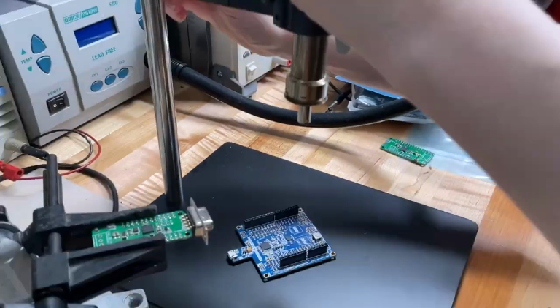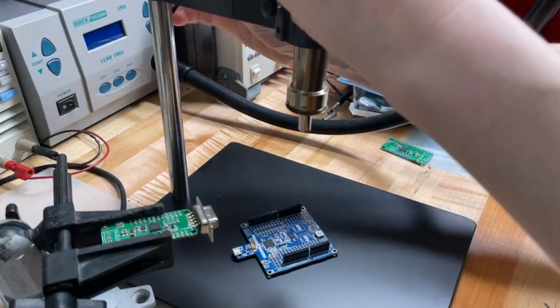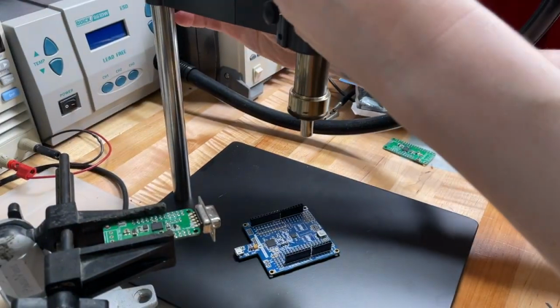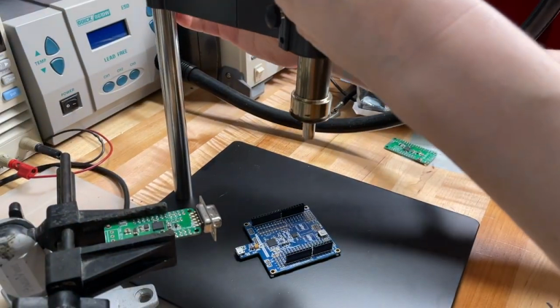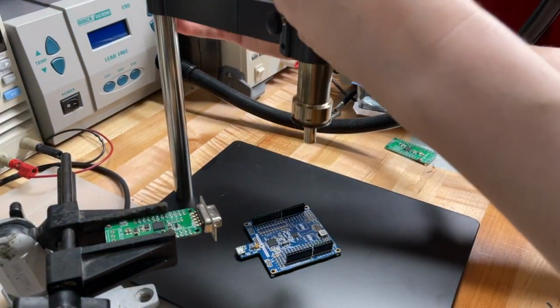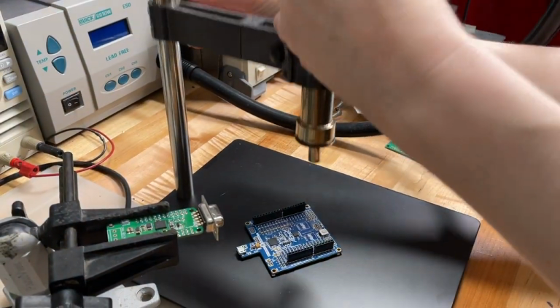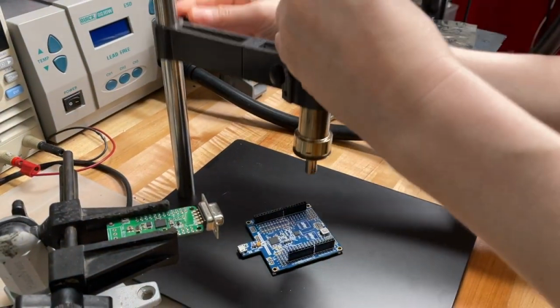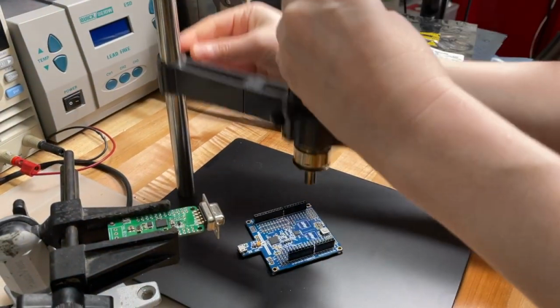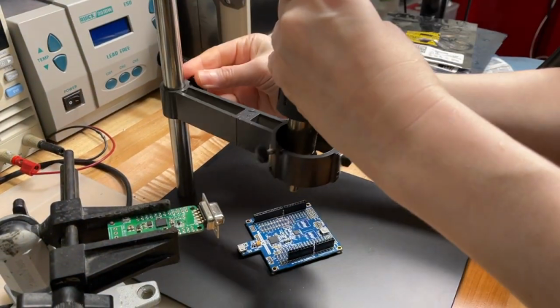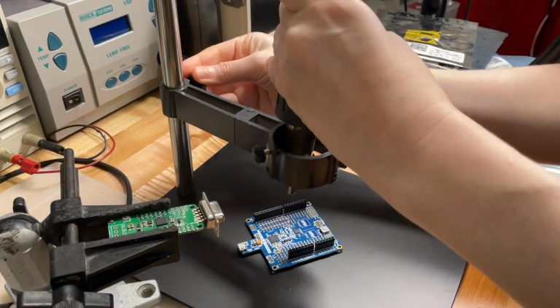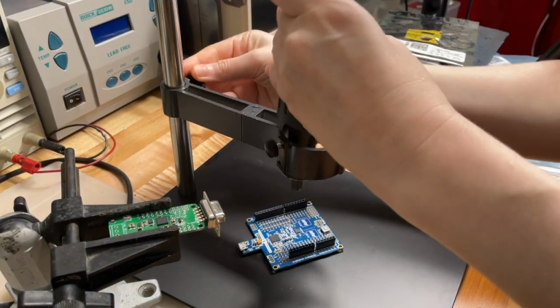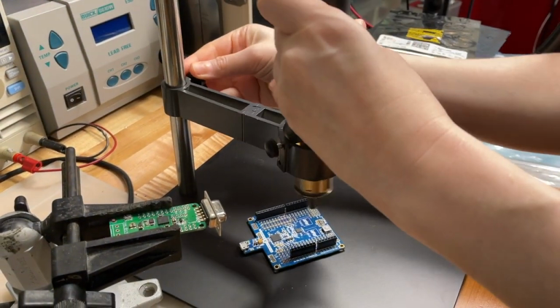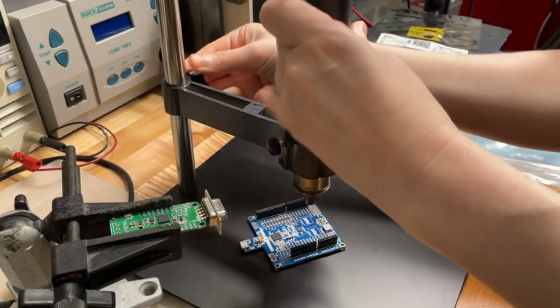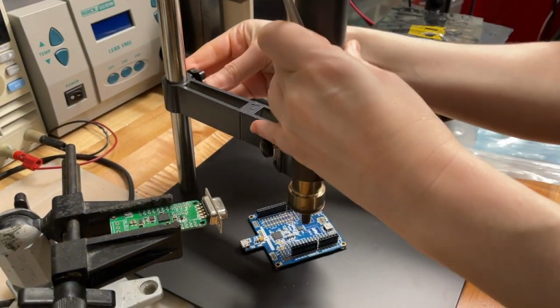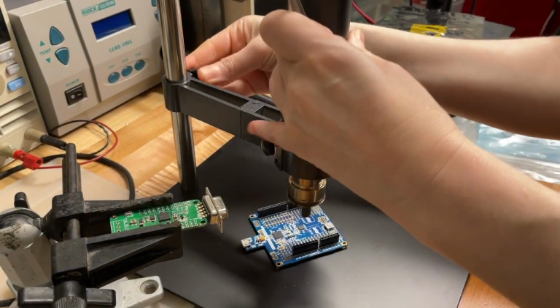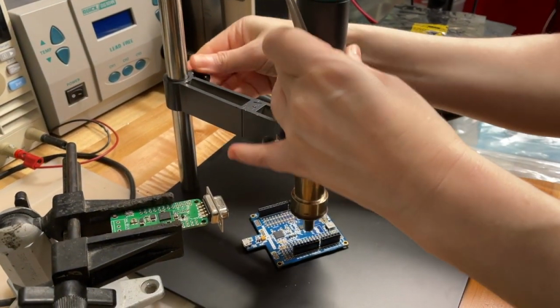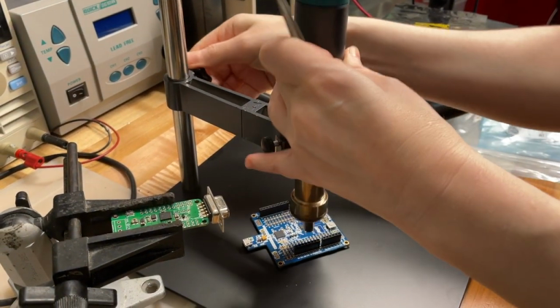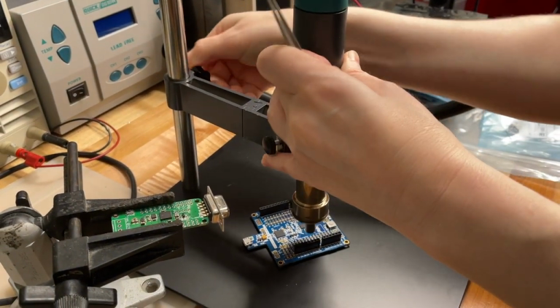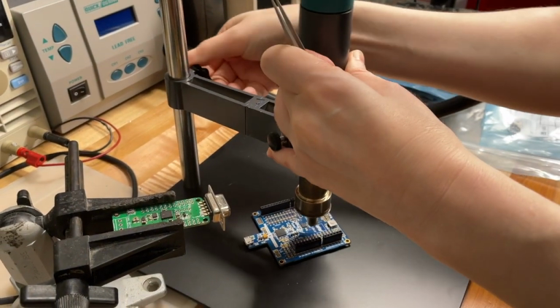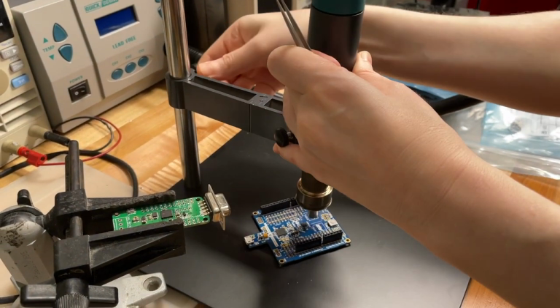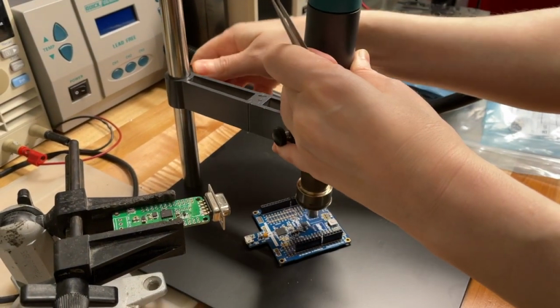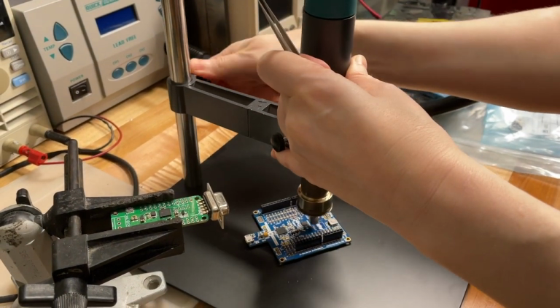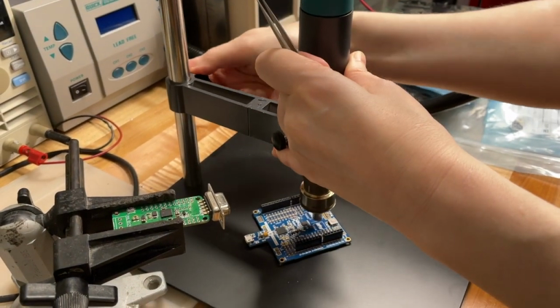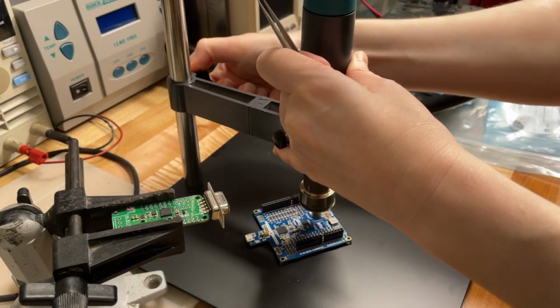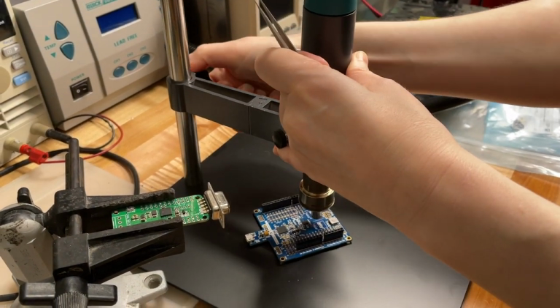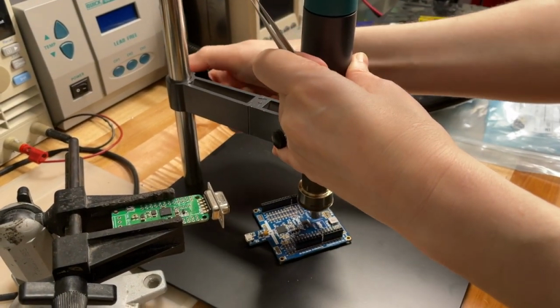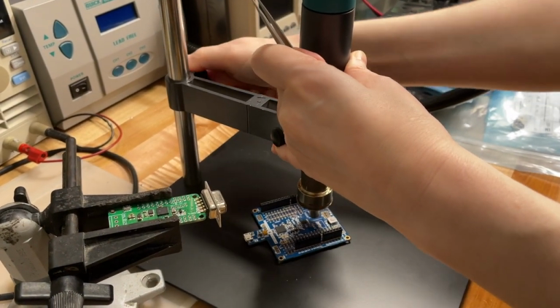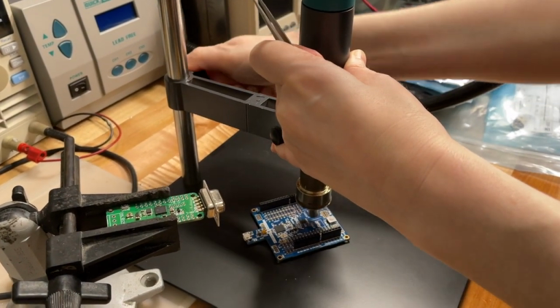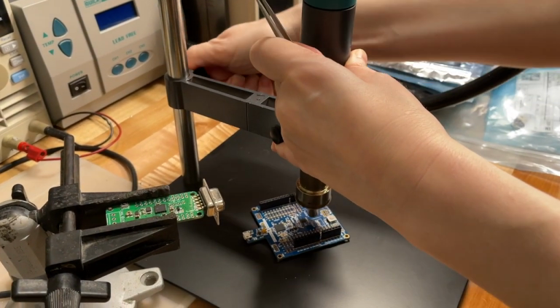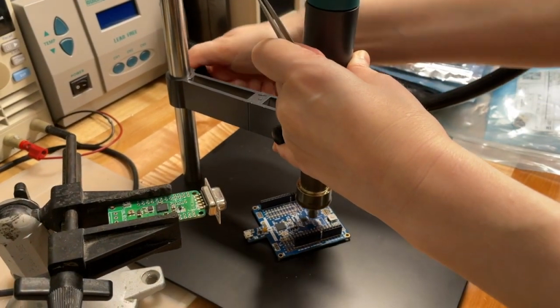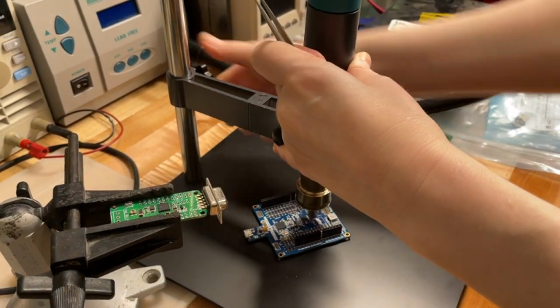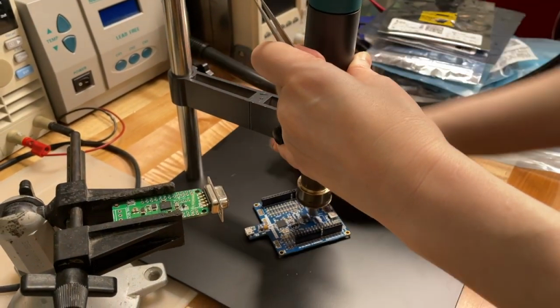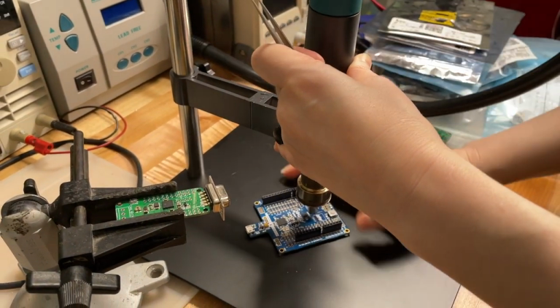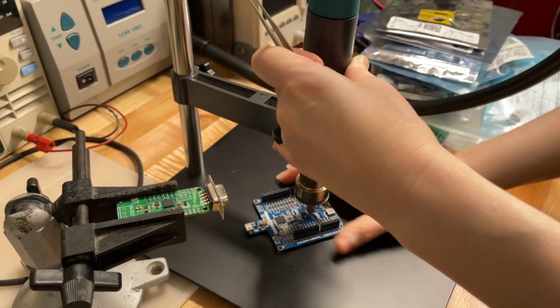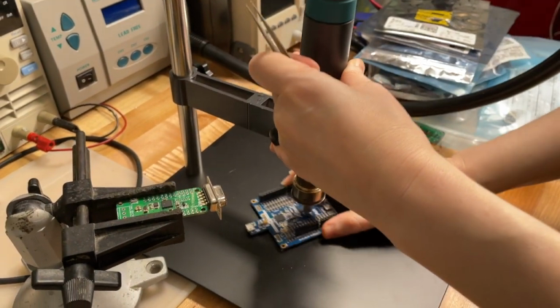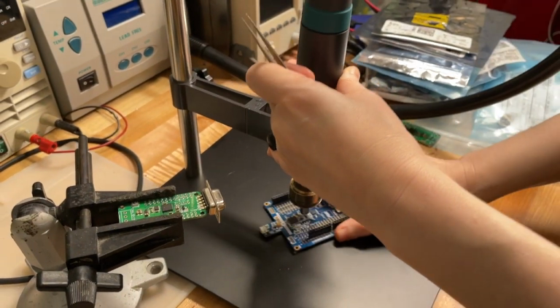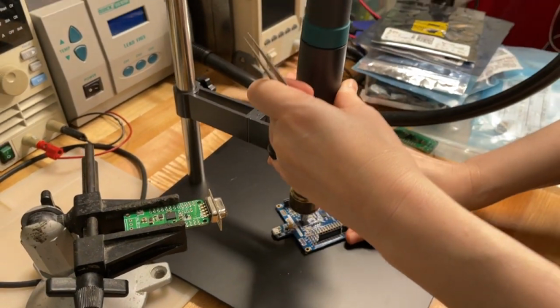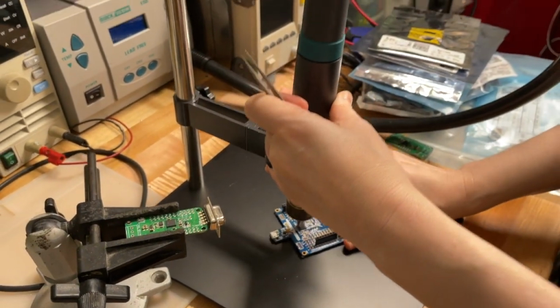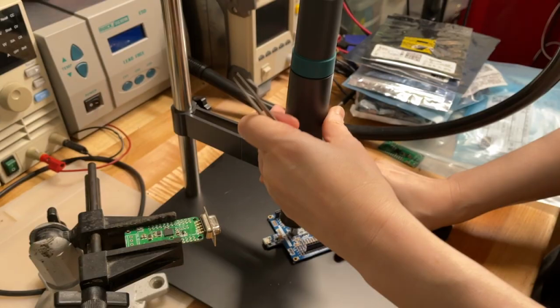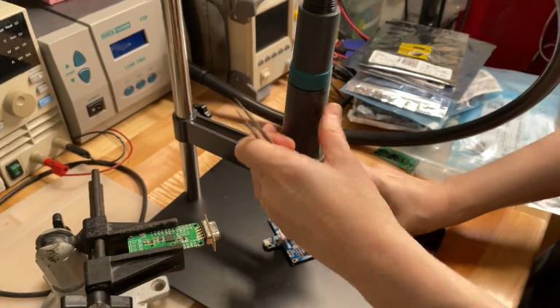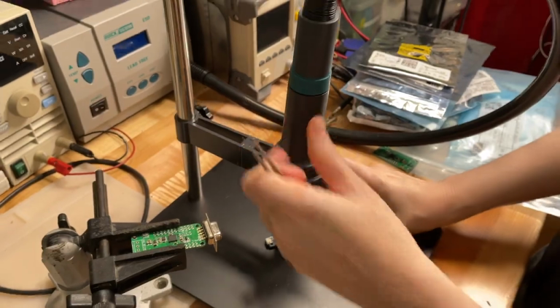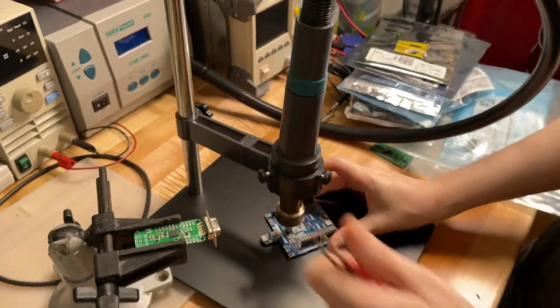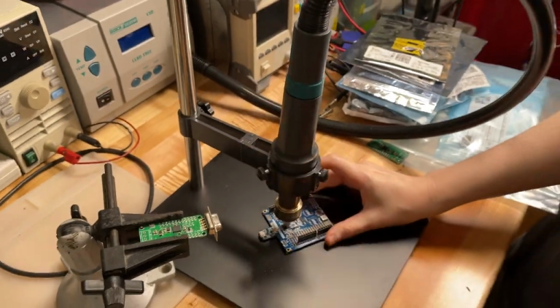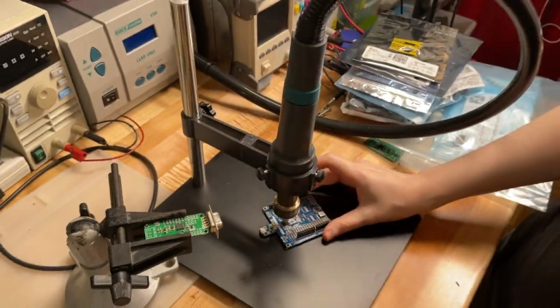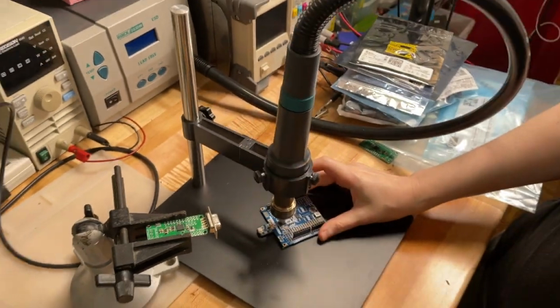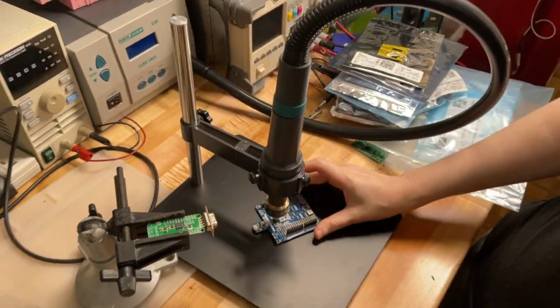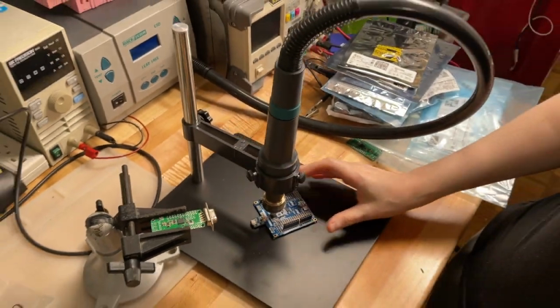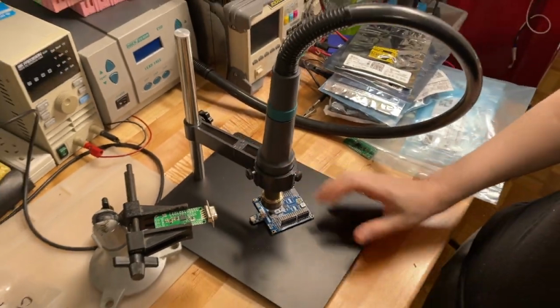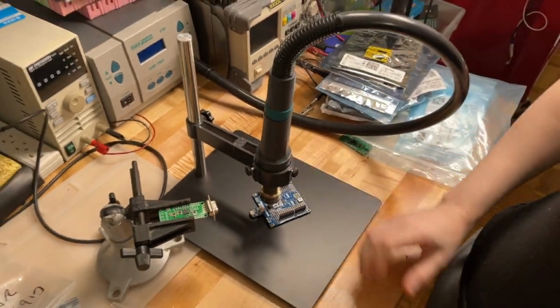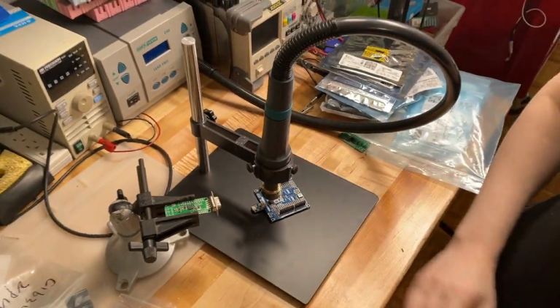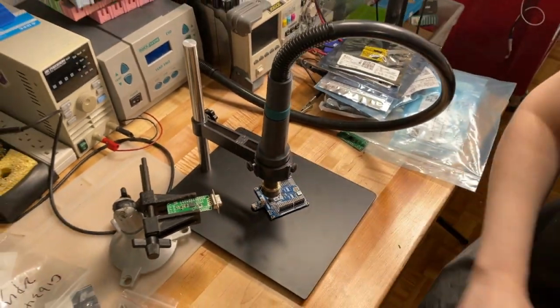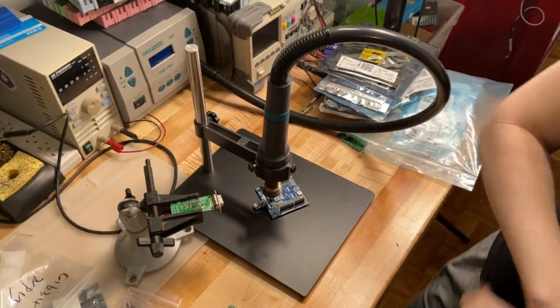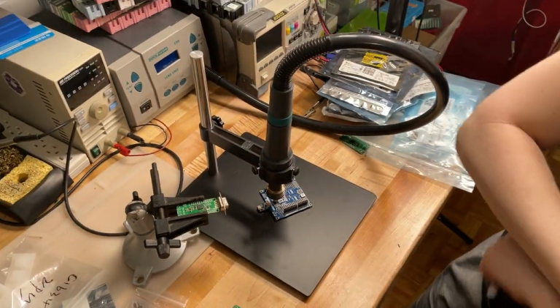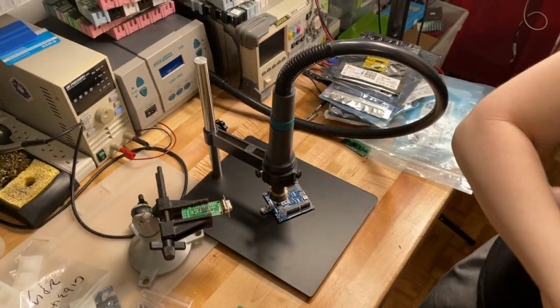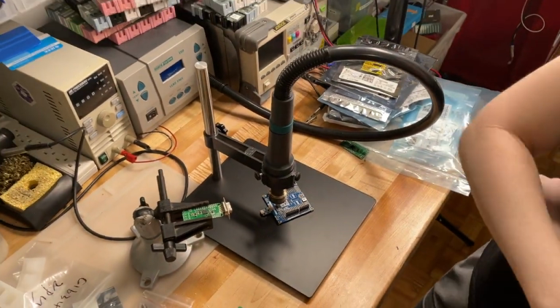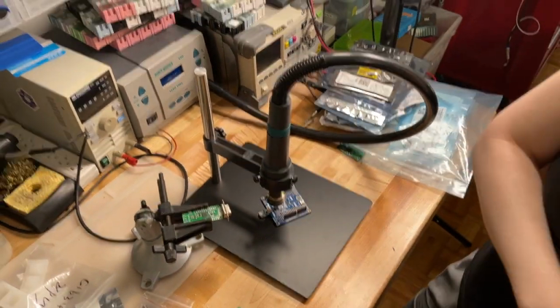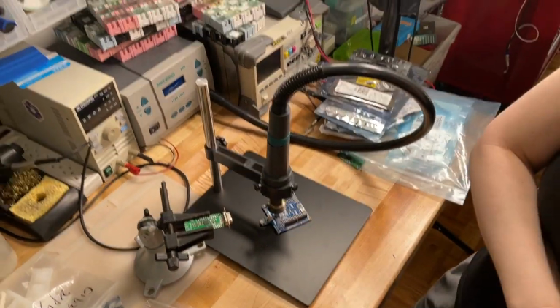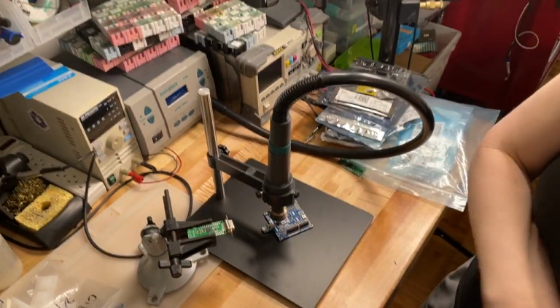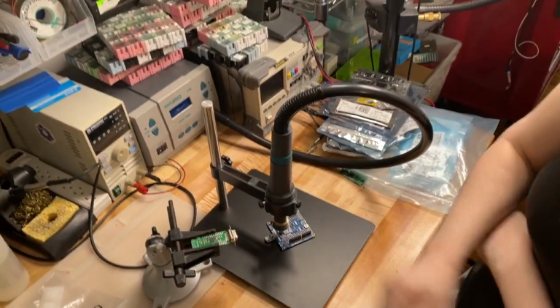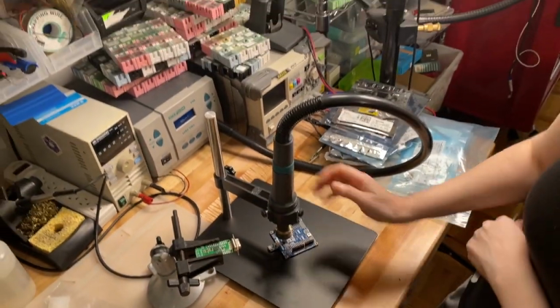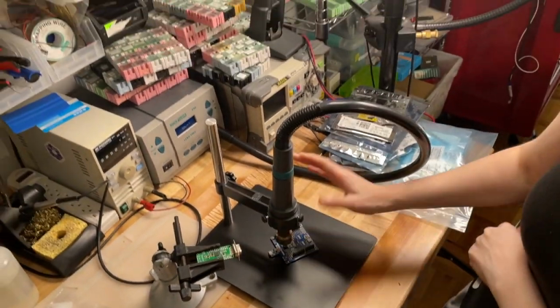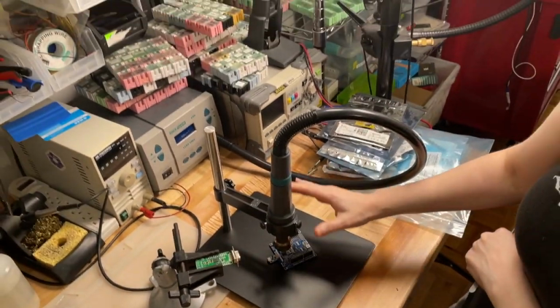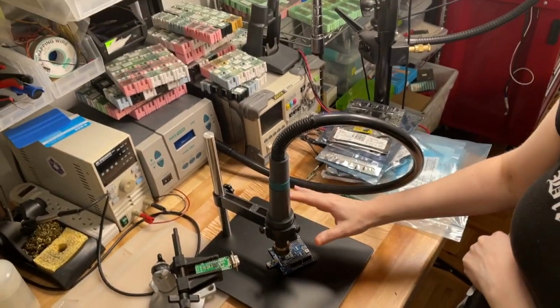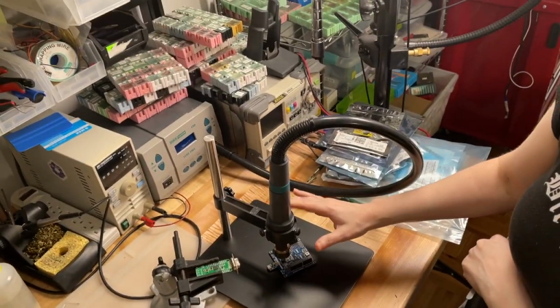This looks pretty cool. So I'm kind of liking the sample. I'm going to order this and put it in the Adafruit shop. There you go. Nice work stand.